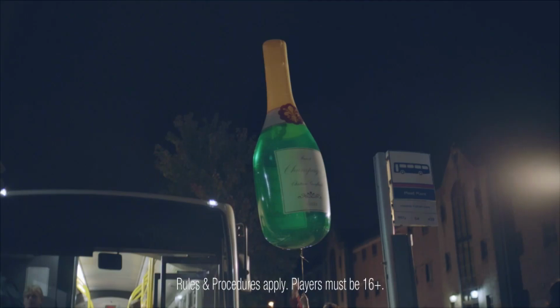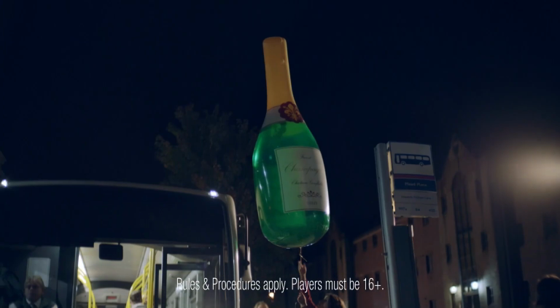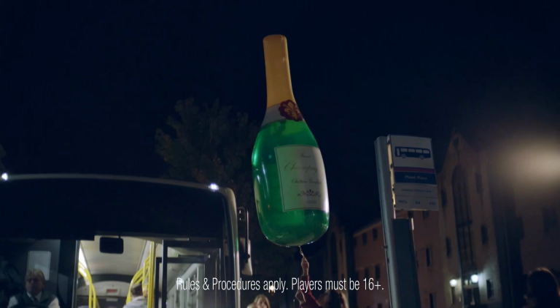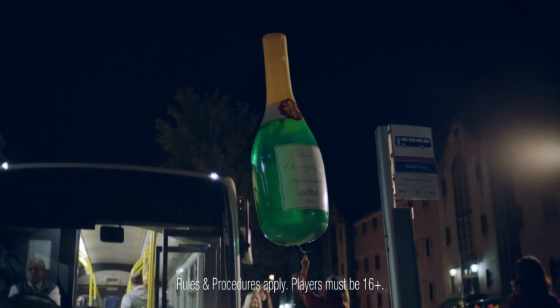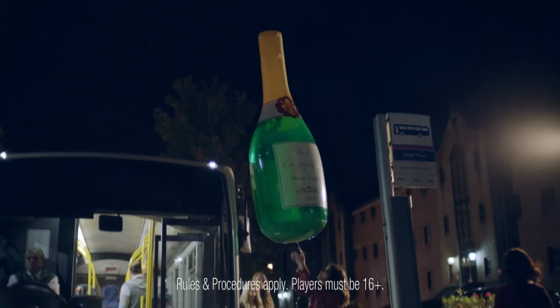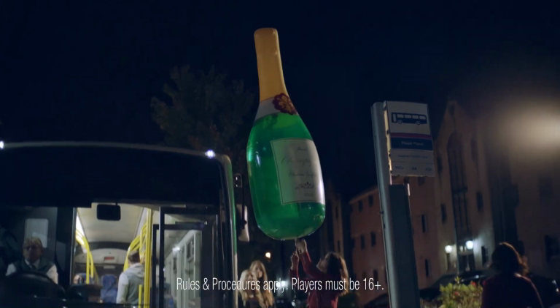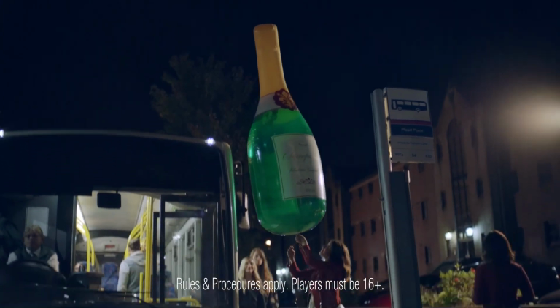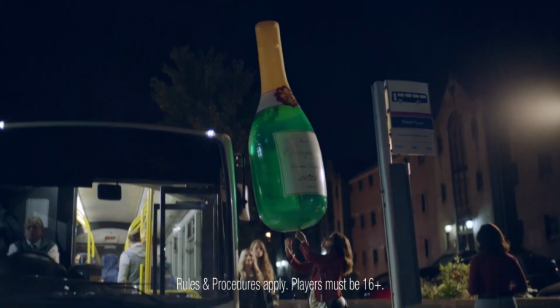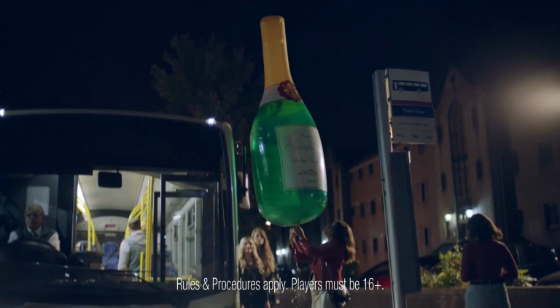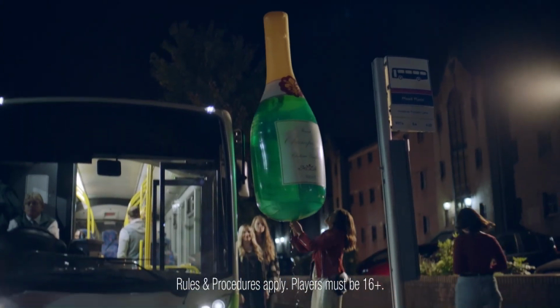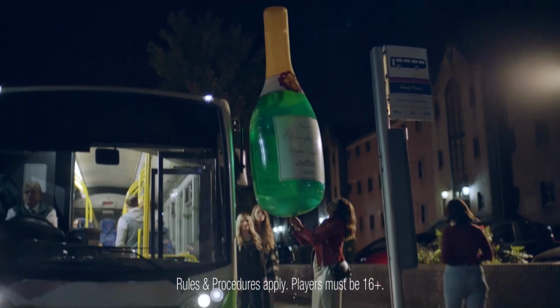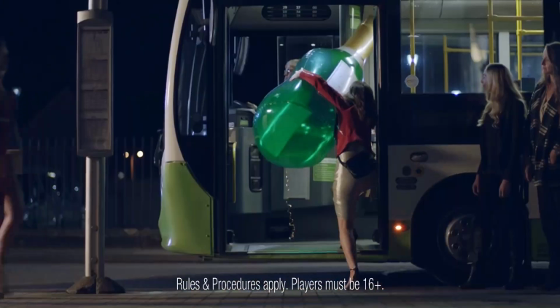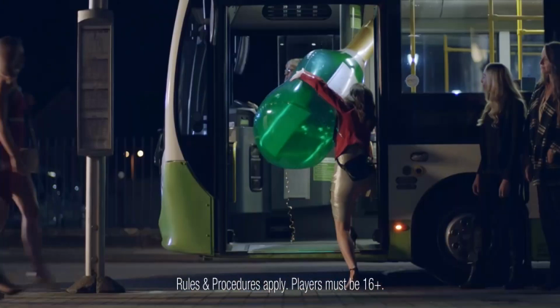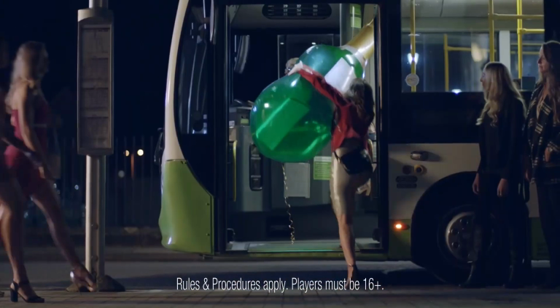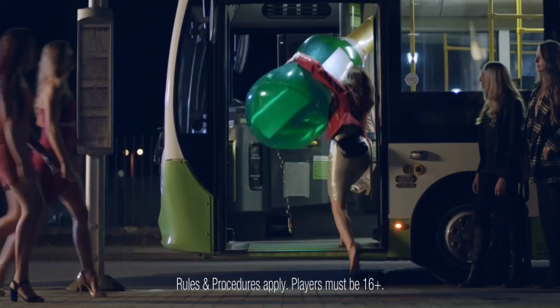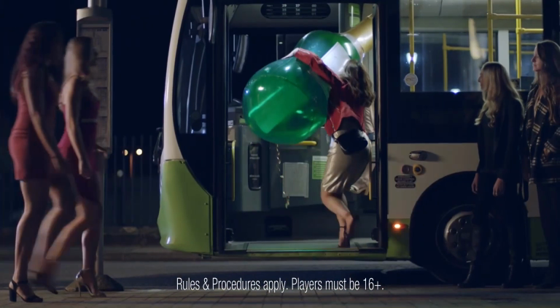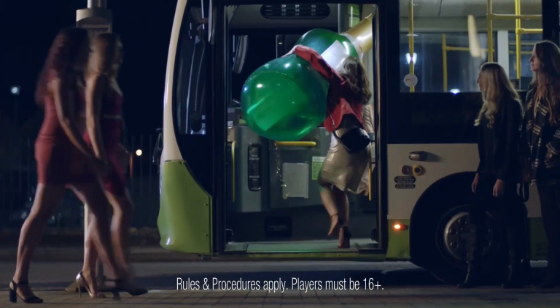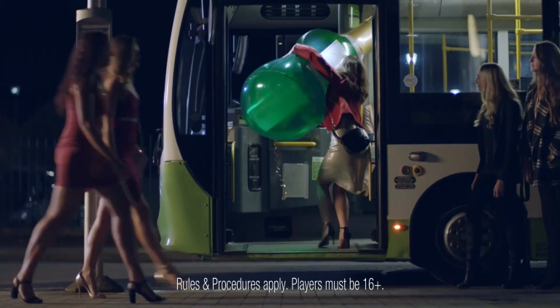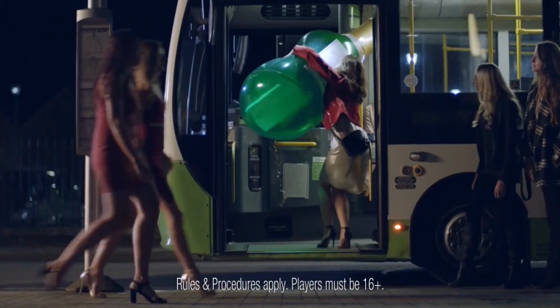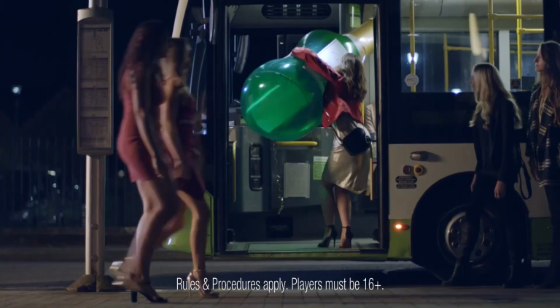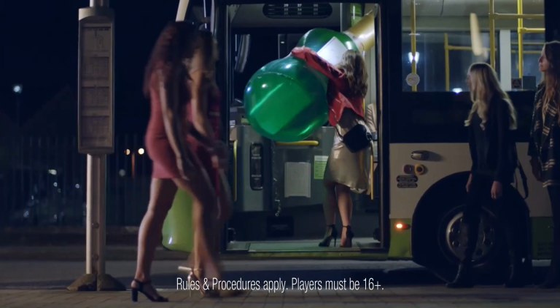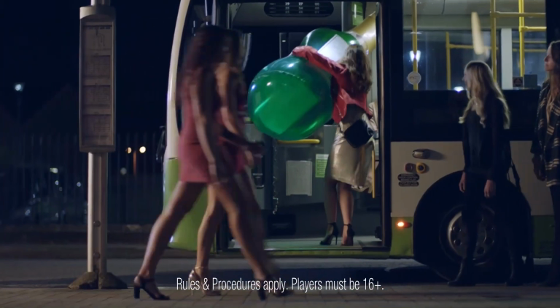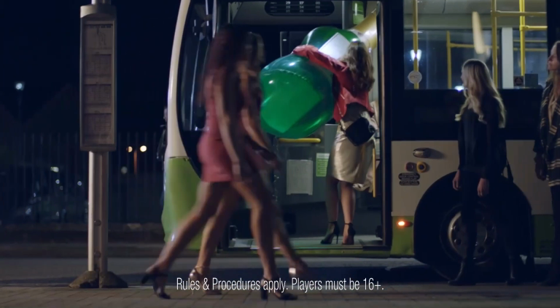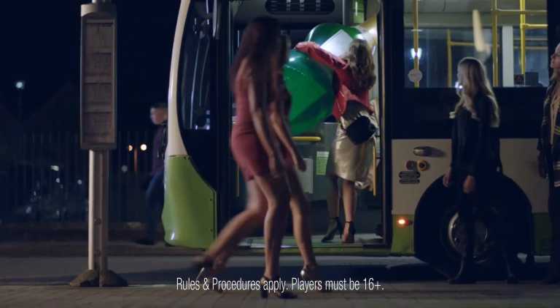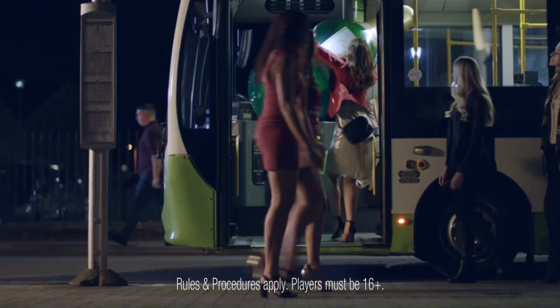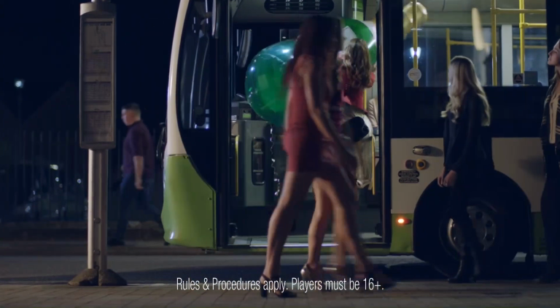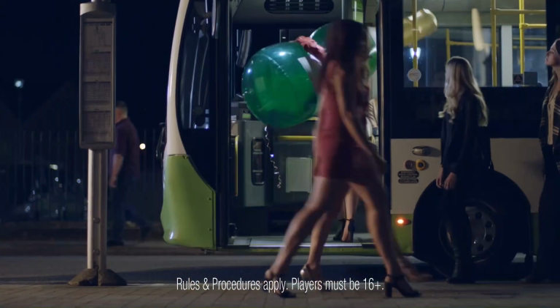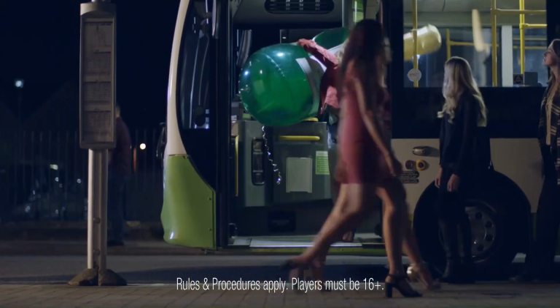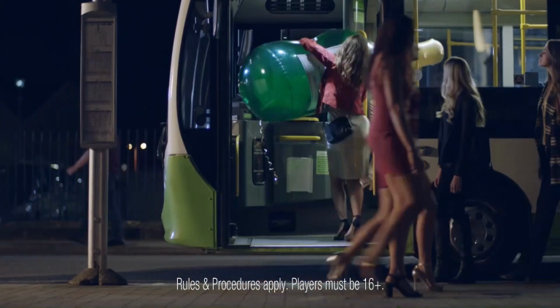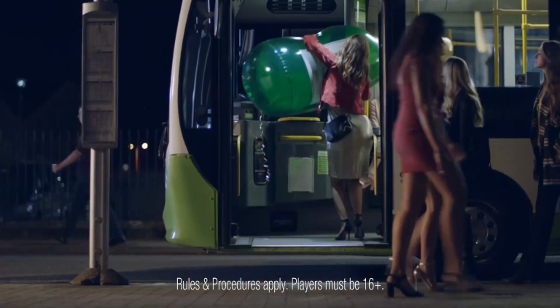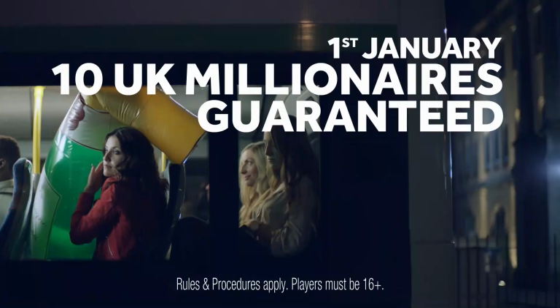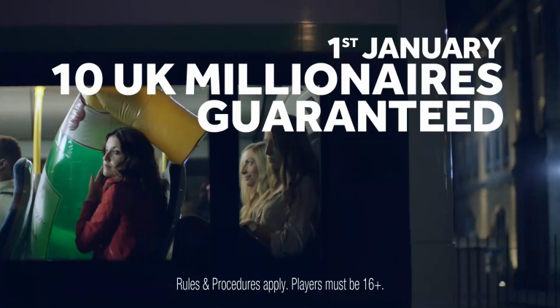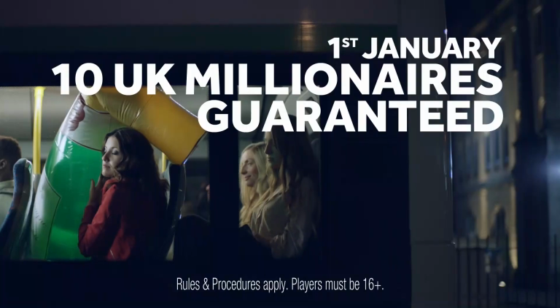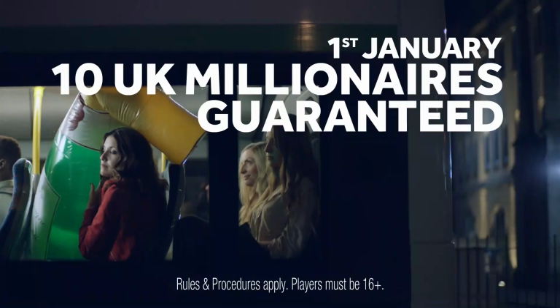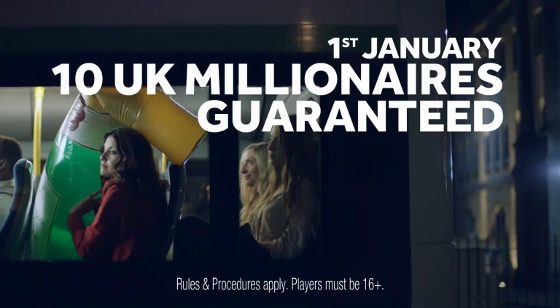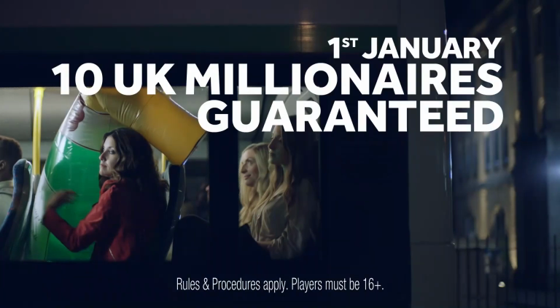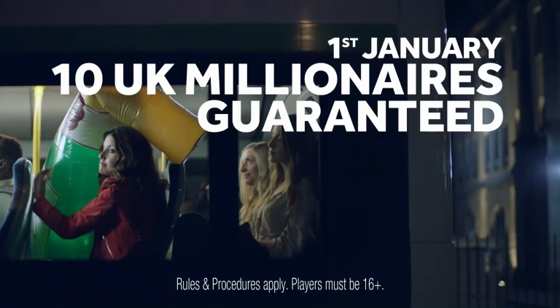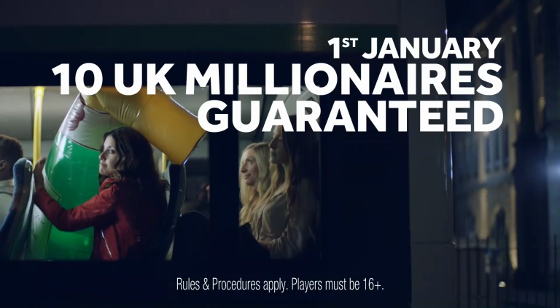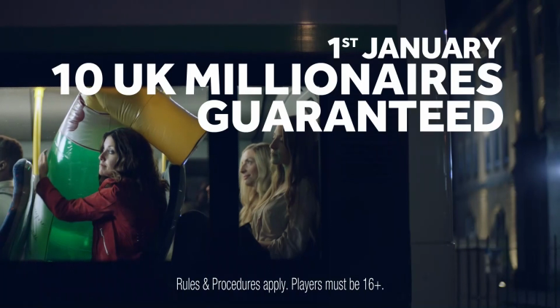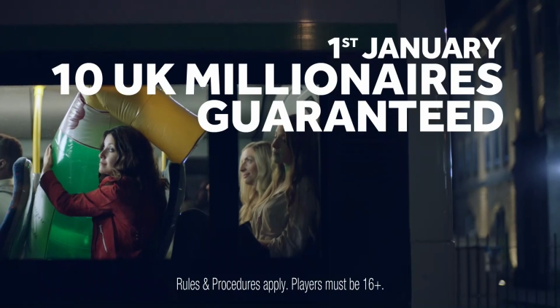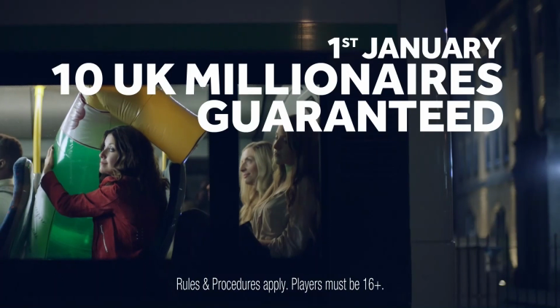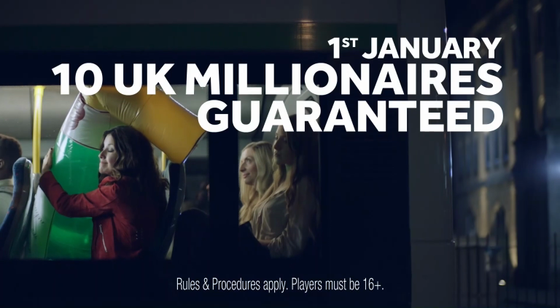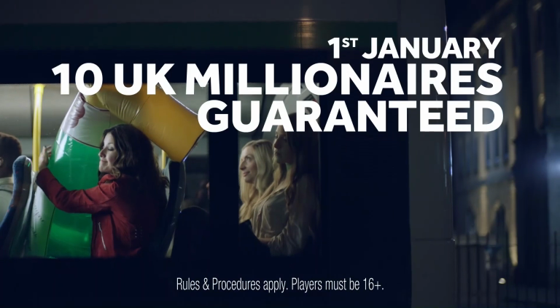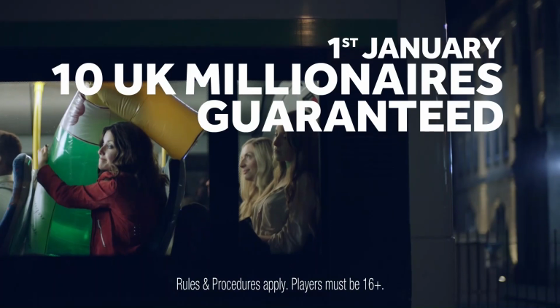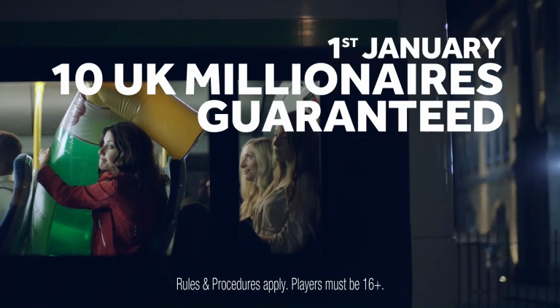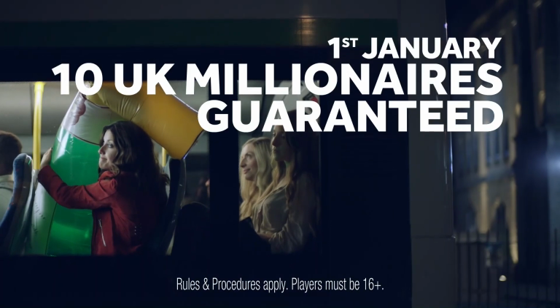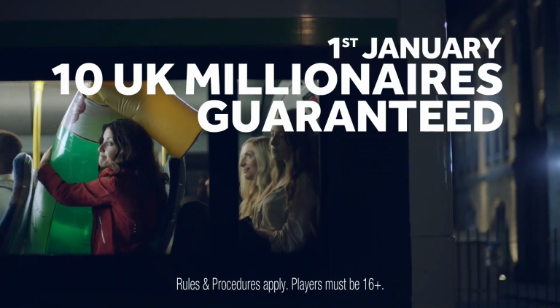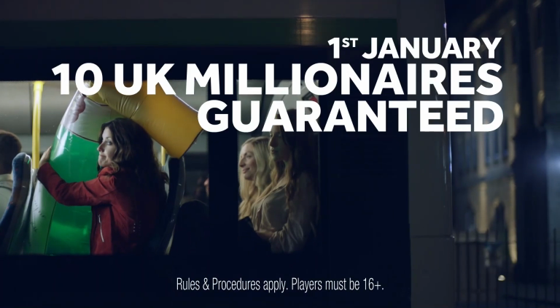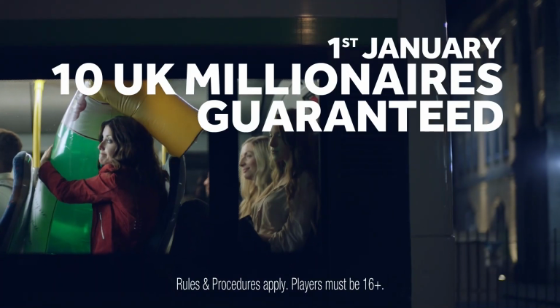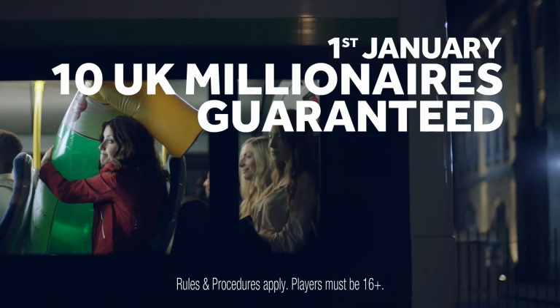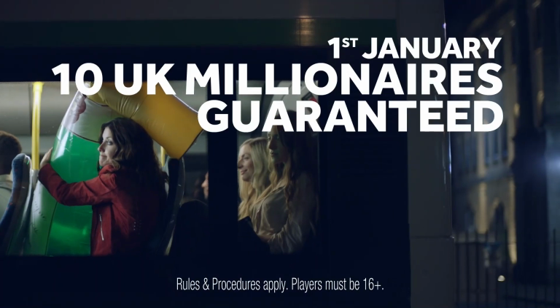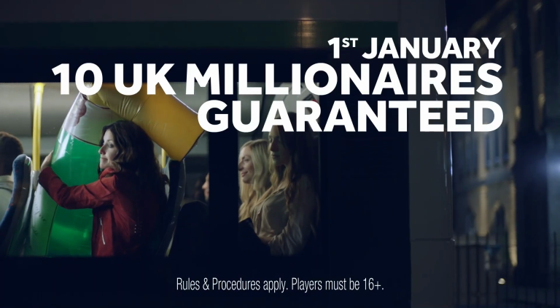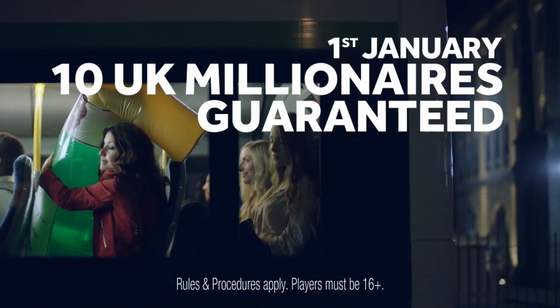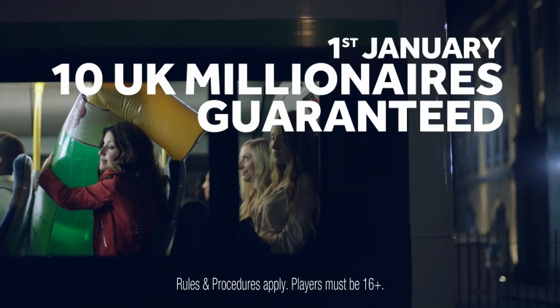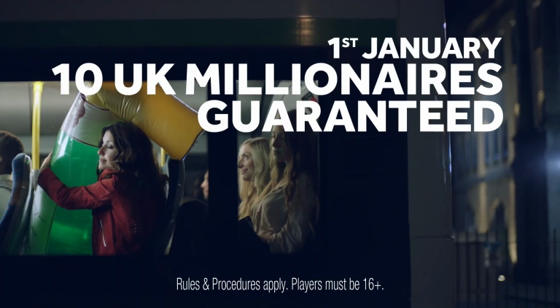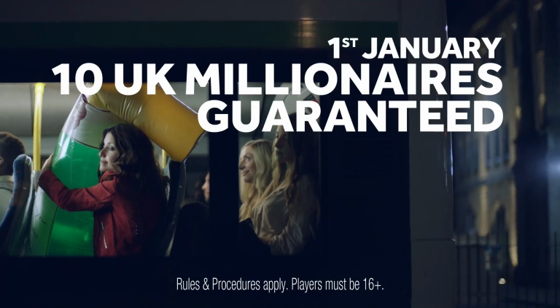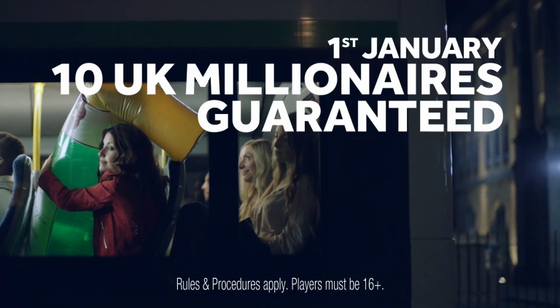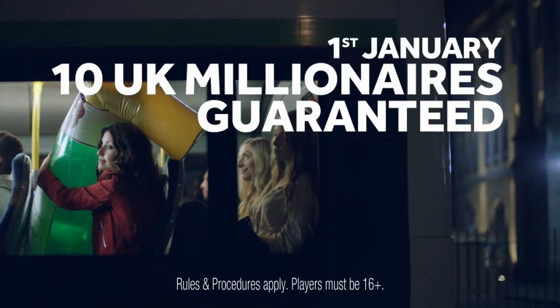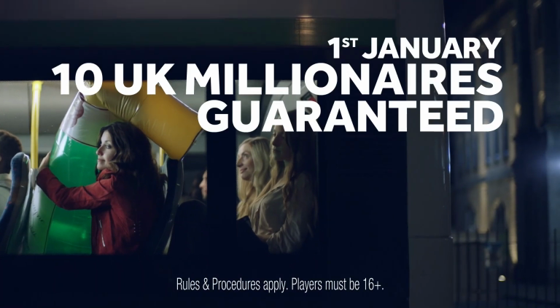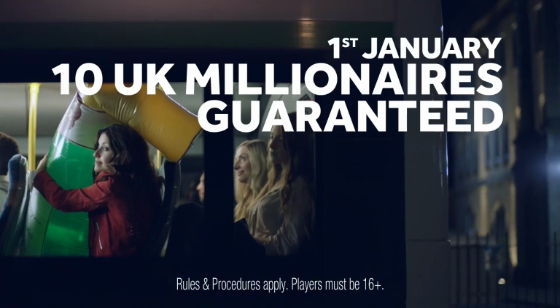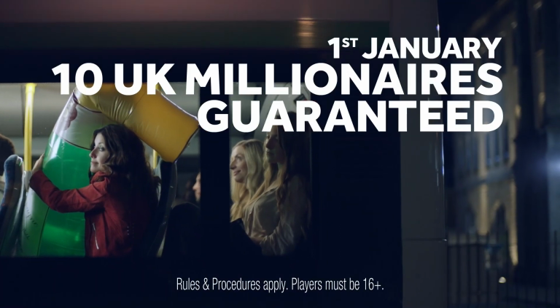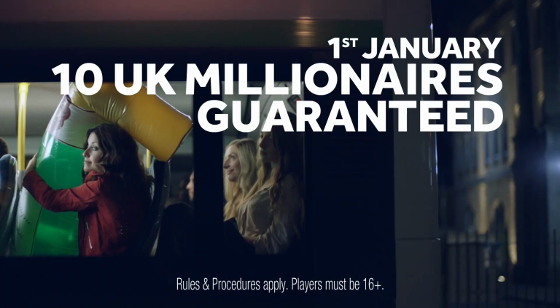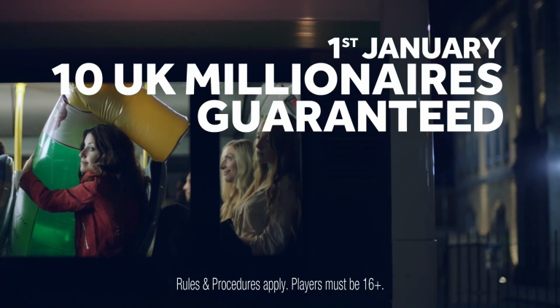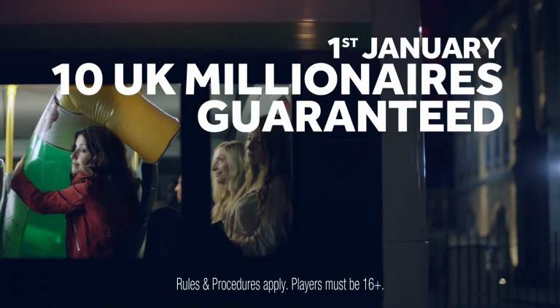It's big, but it's not Euromillions big. This Tuesday, the 1st of January, there are 10 UK millionaires guaranteed.